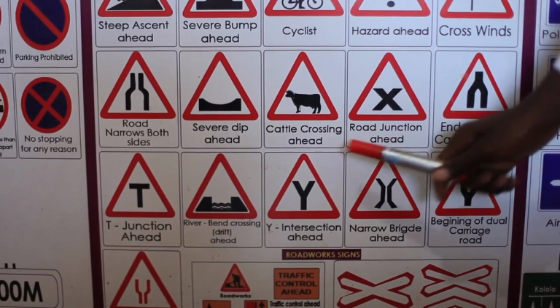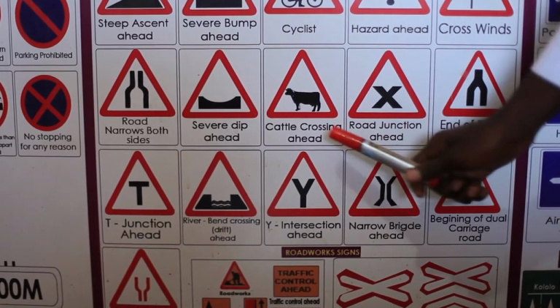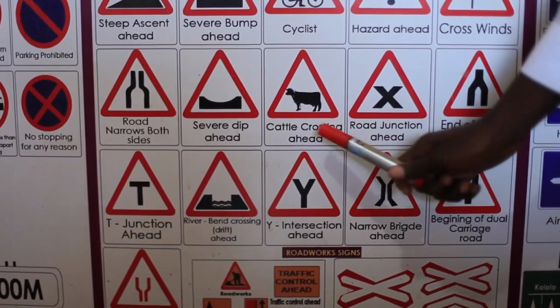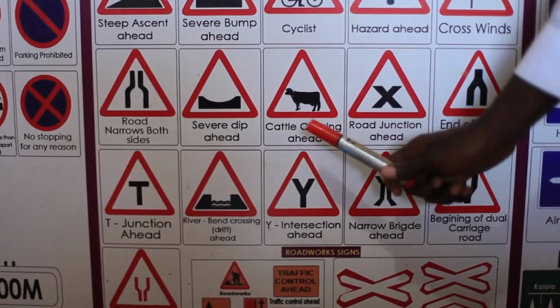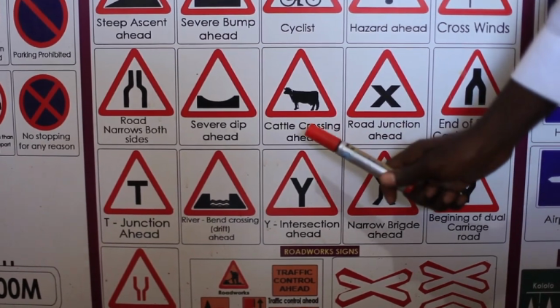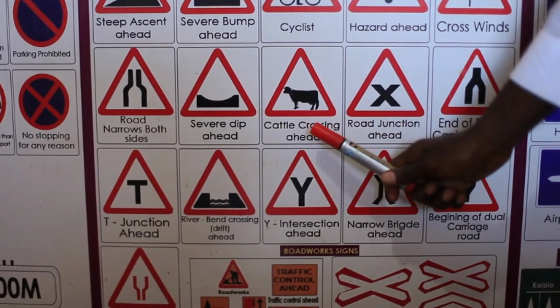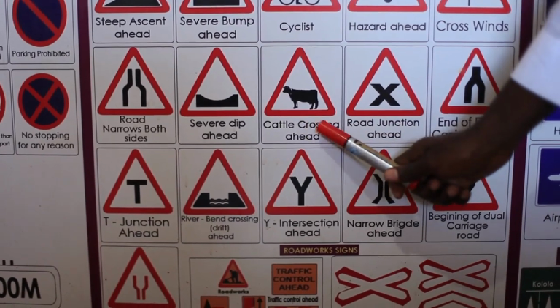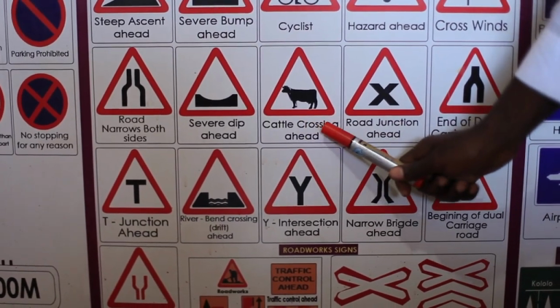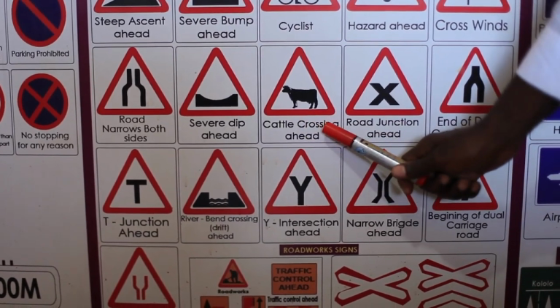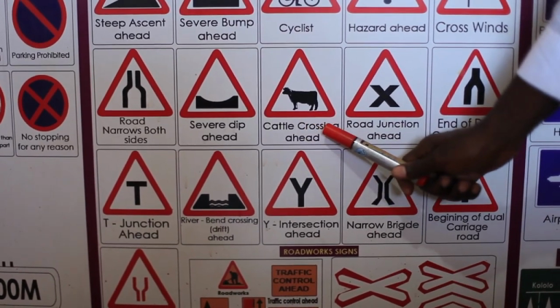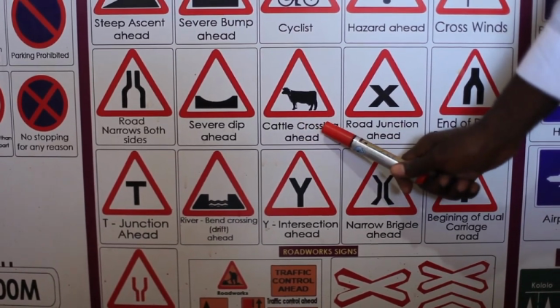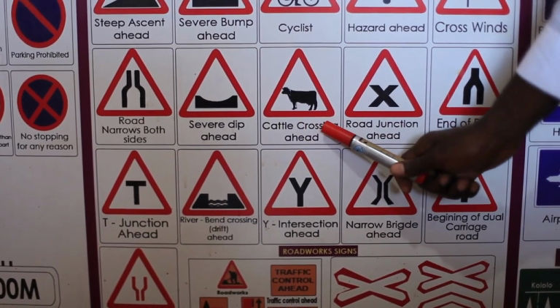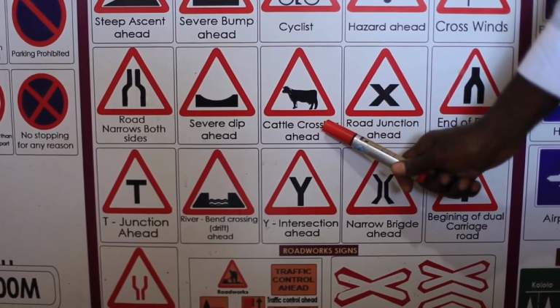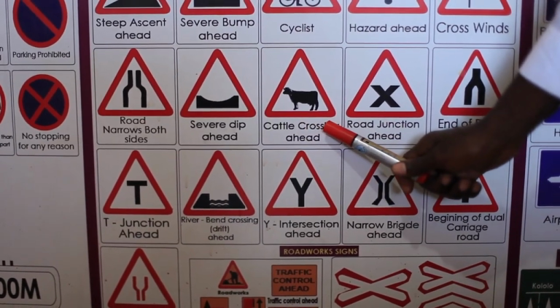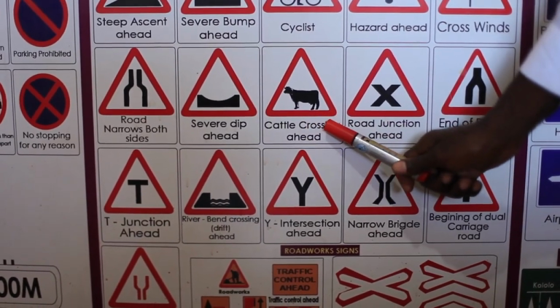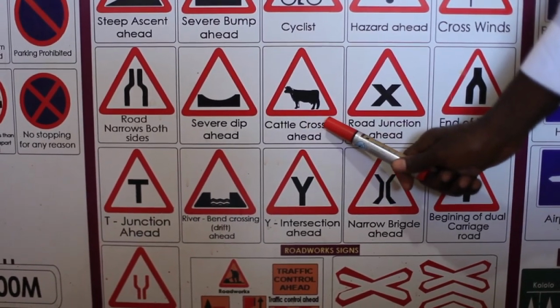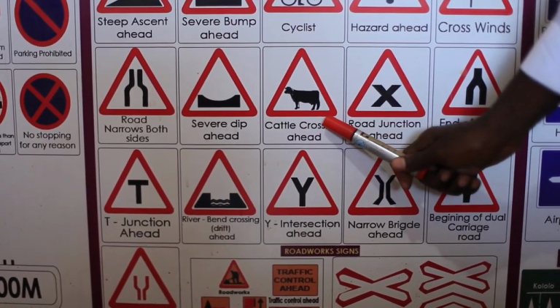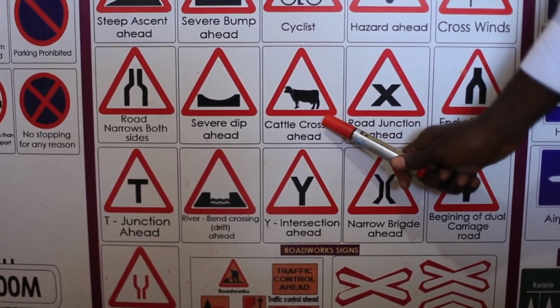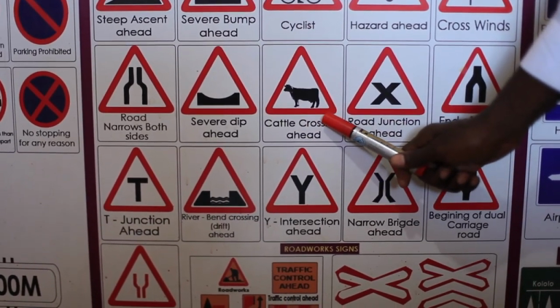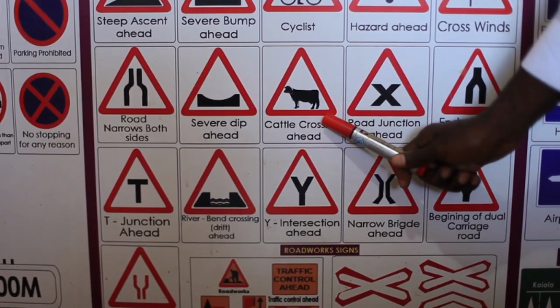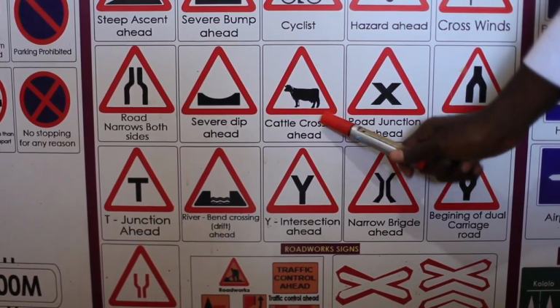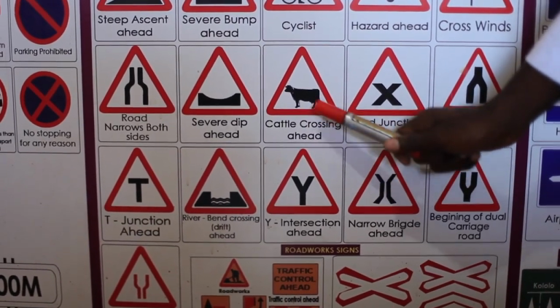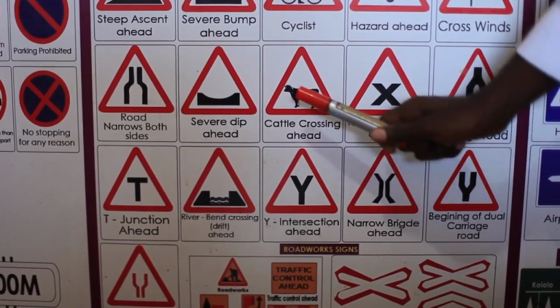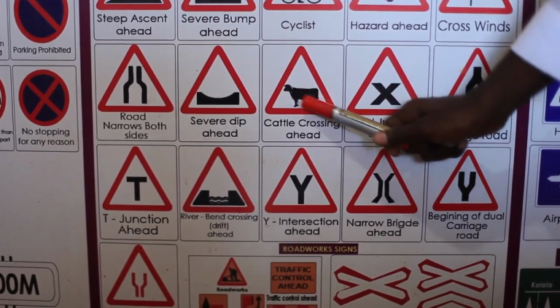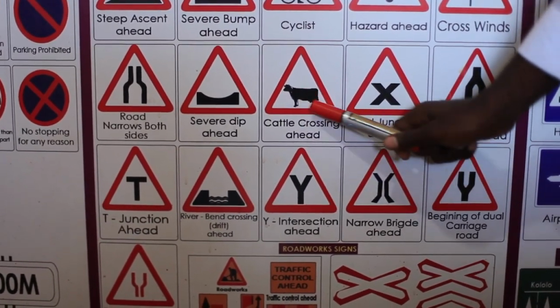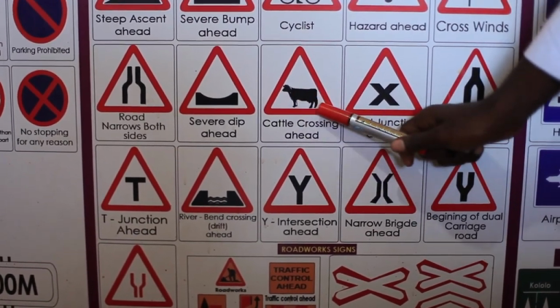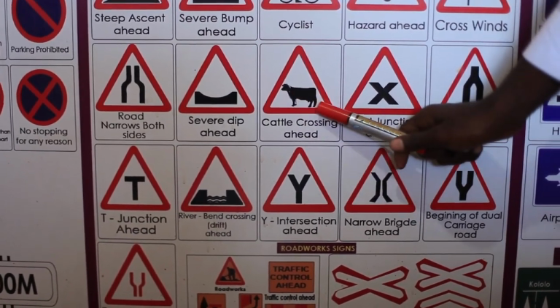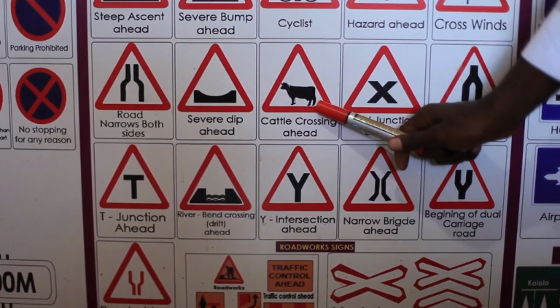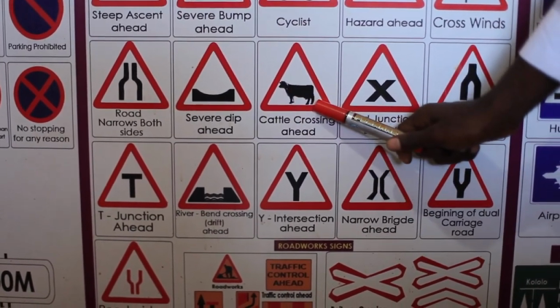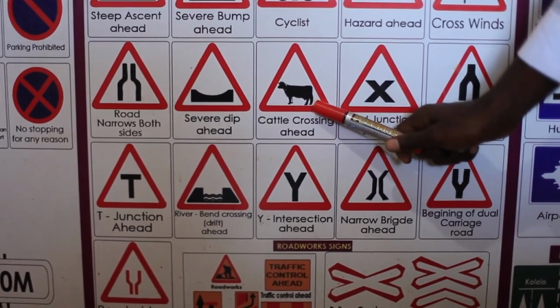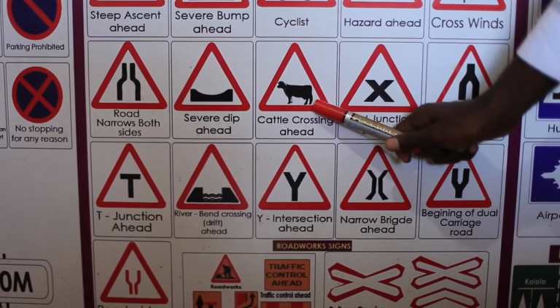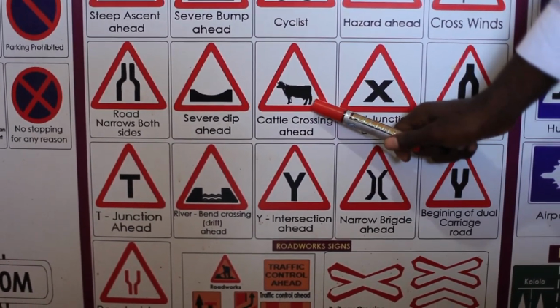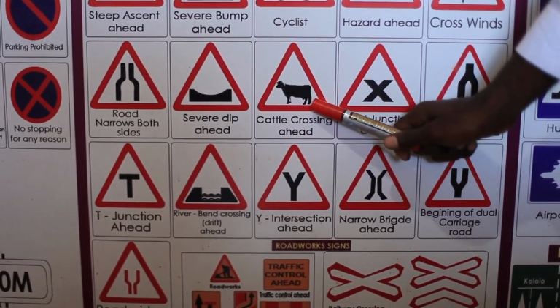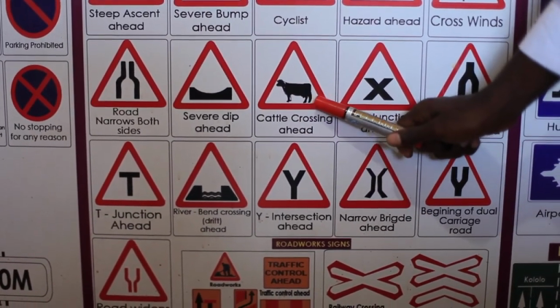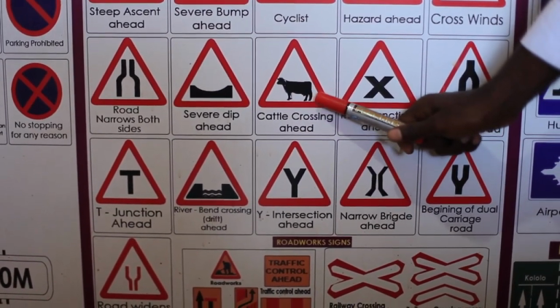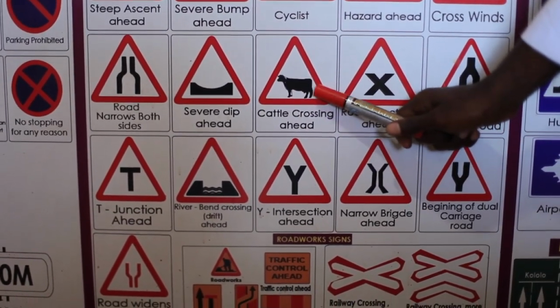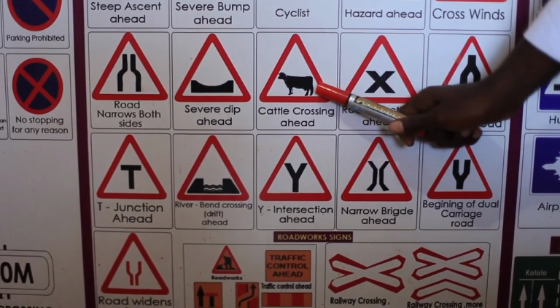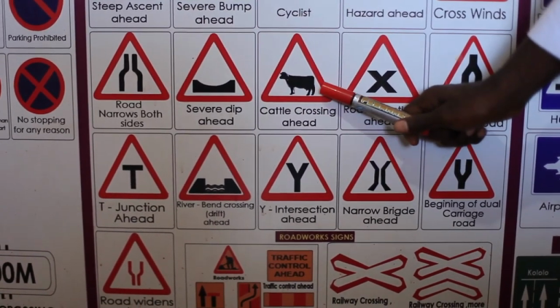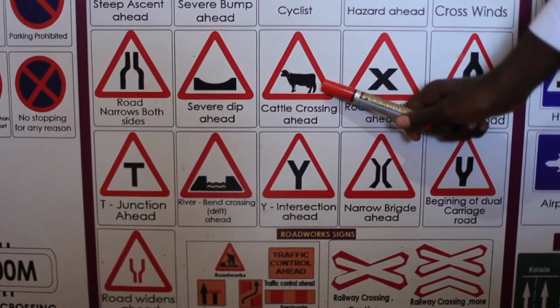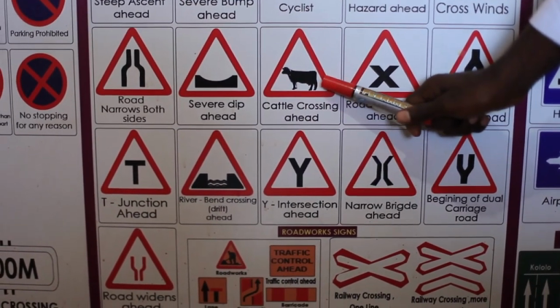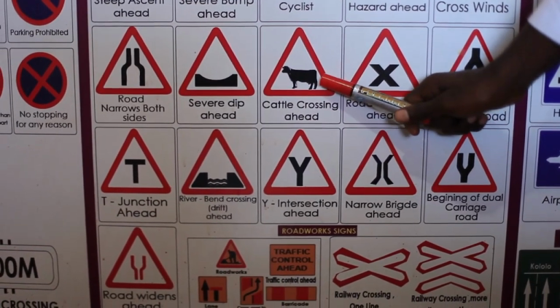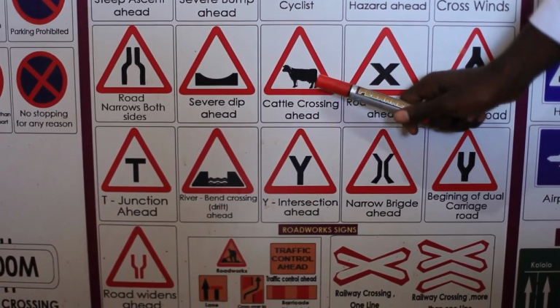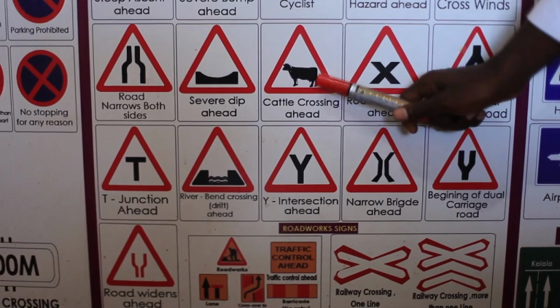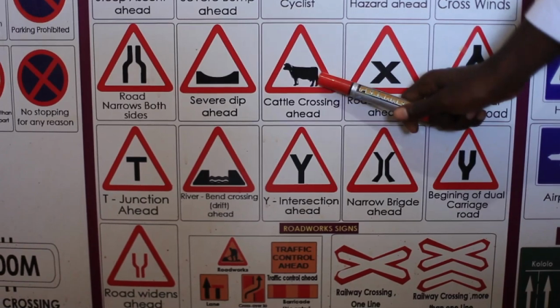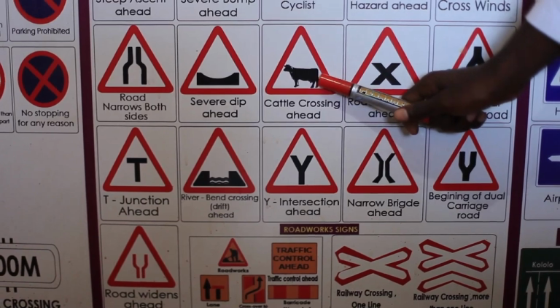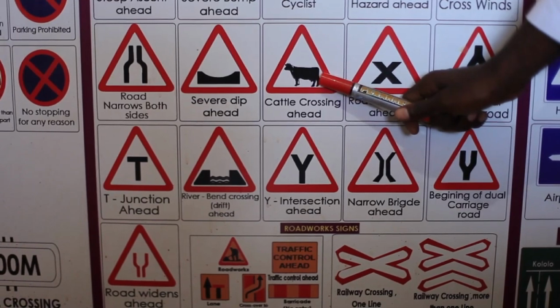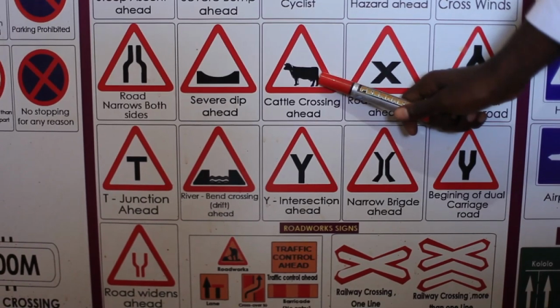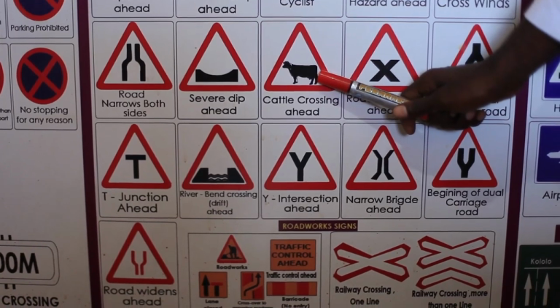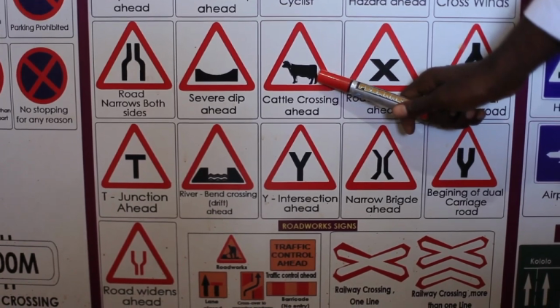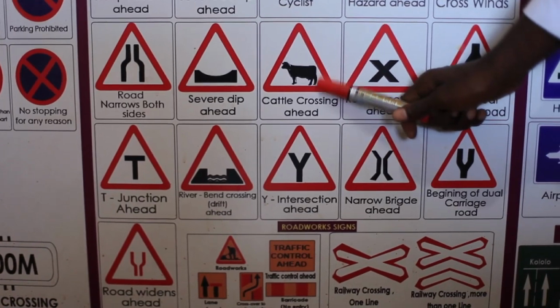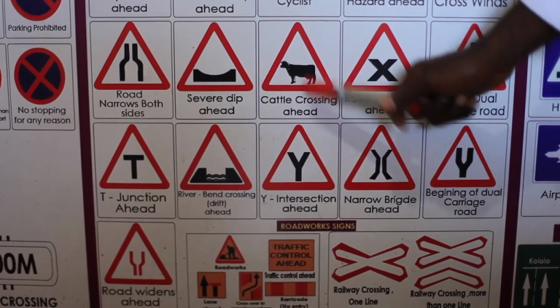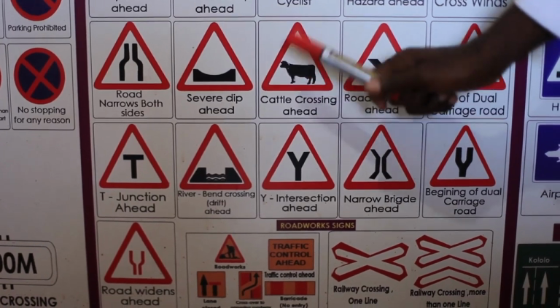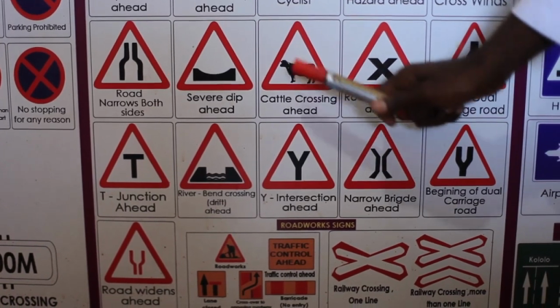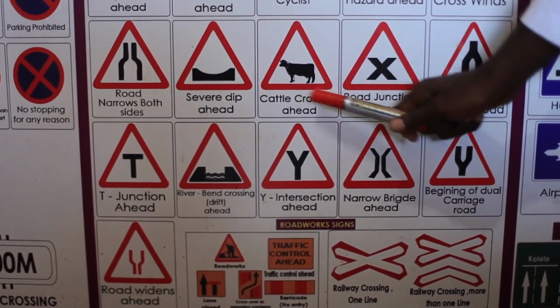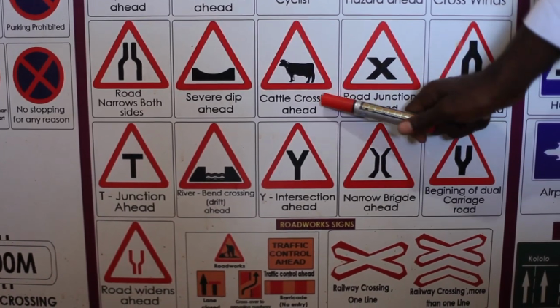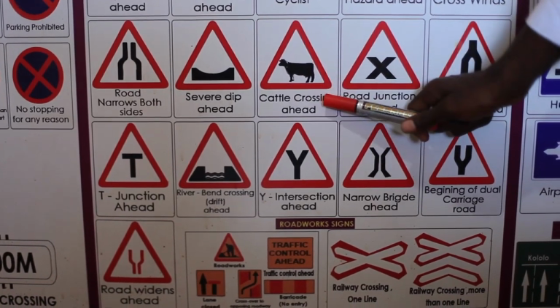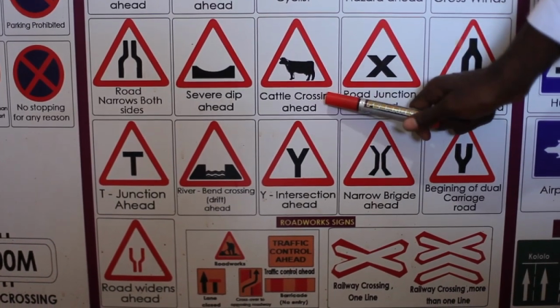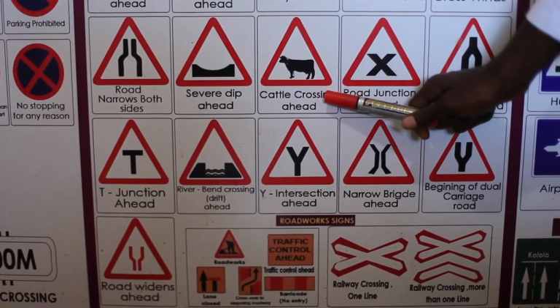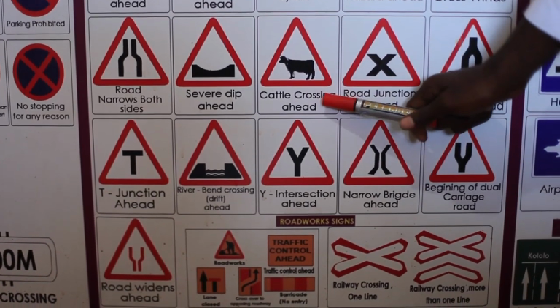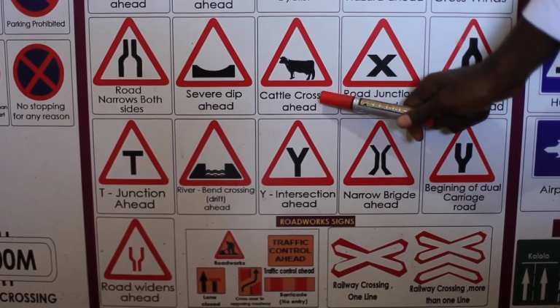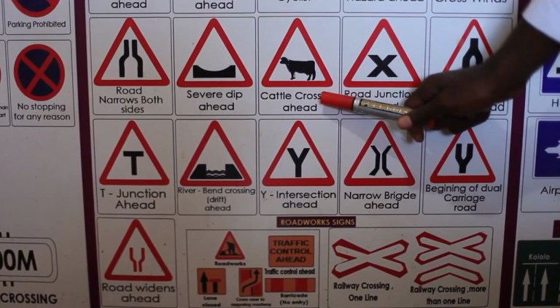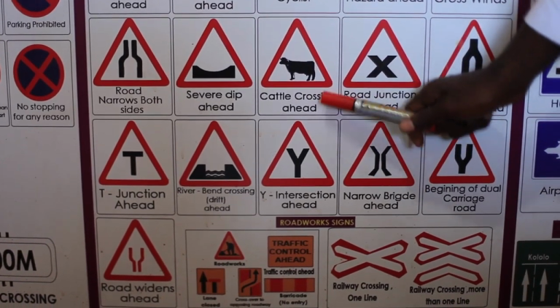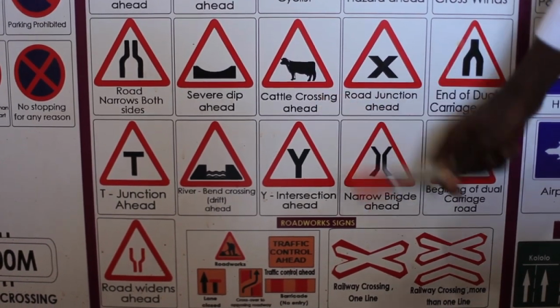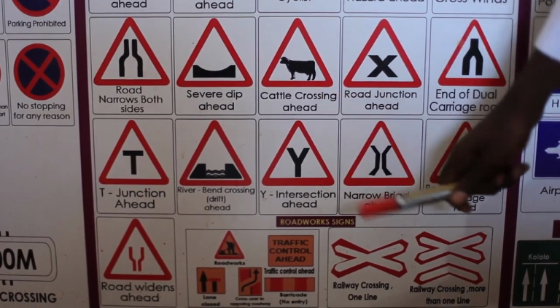Cattle crossing ahead. Where animals are crossing, you have to slow down to 50 kilometers per hour until you pass through this area.